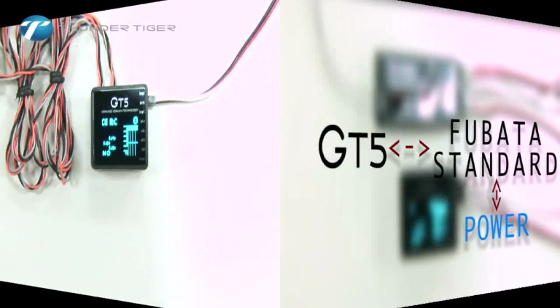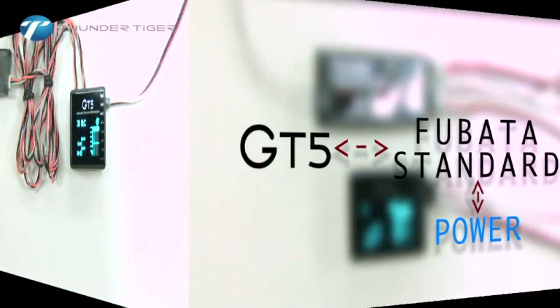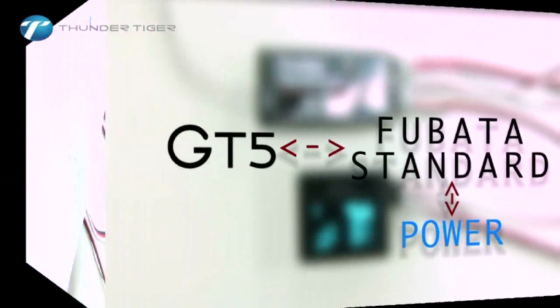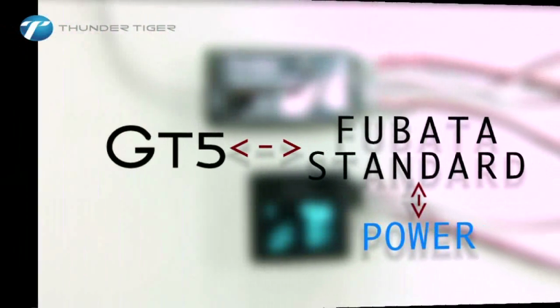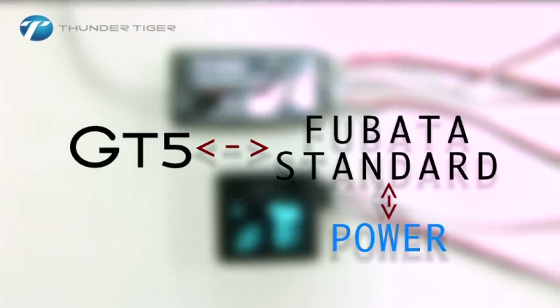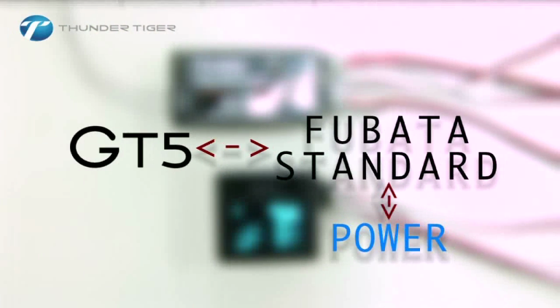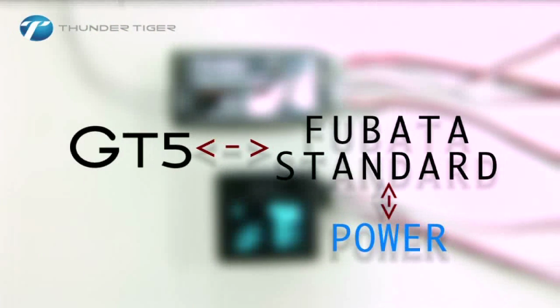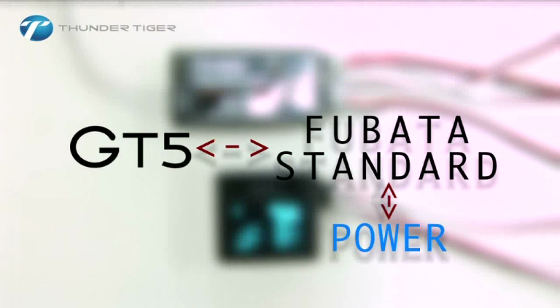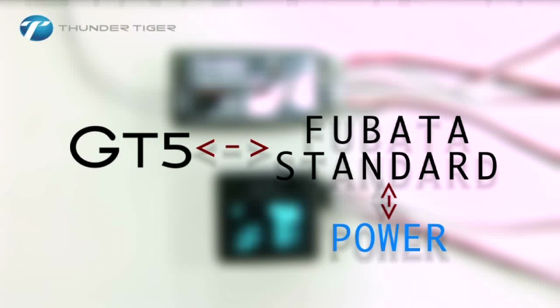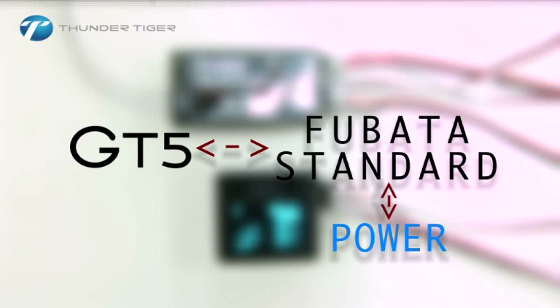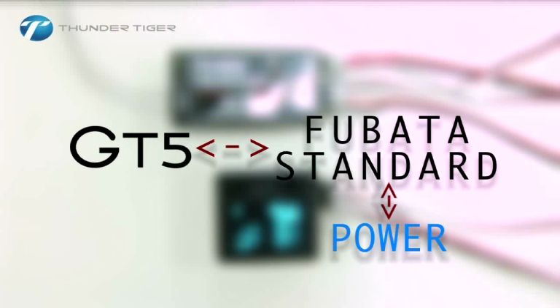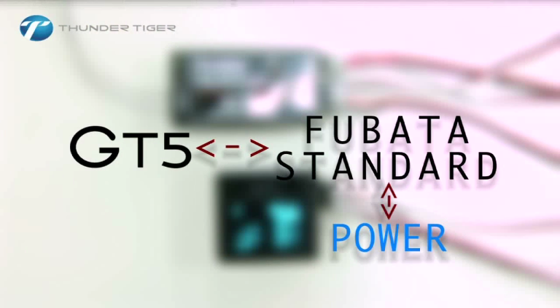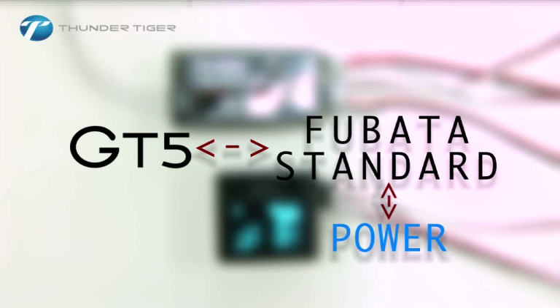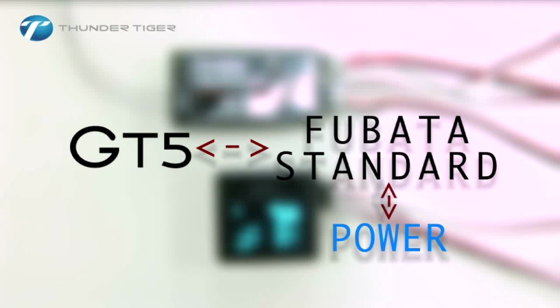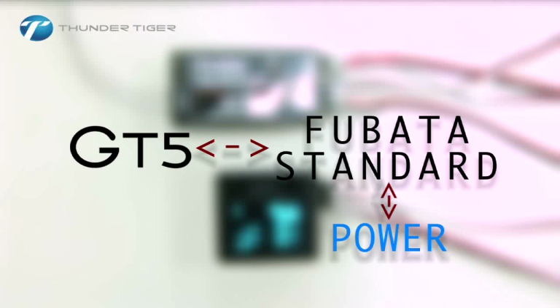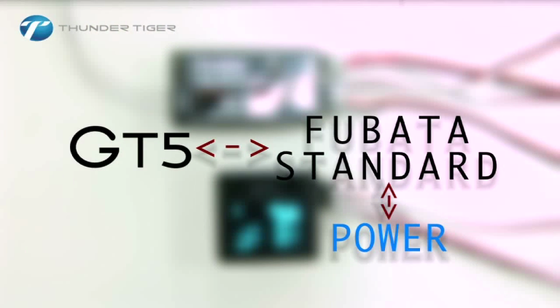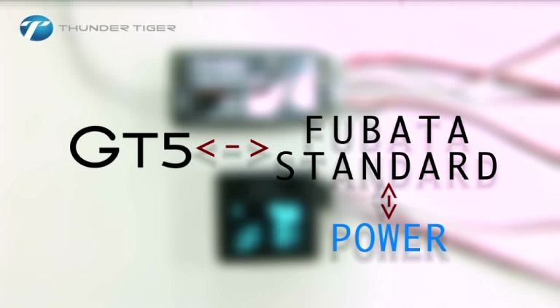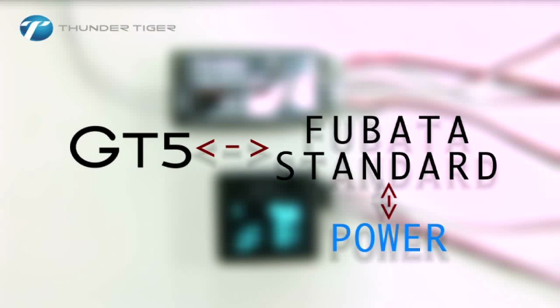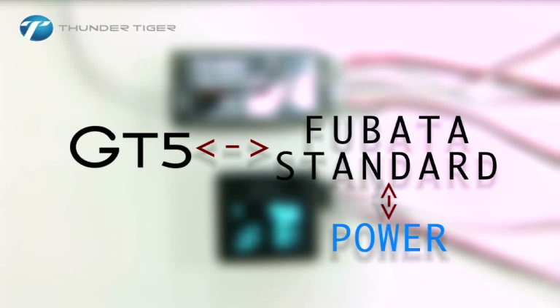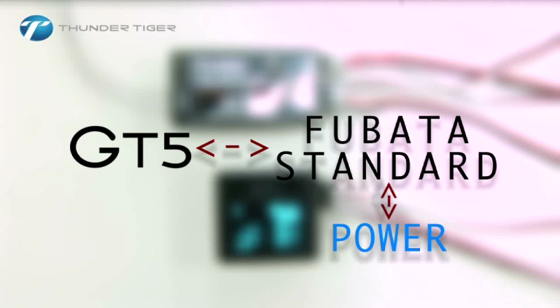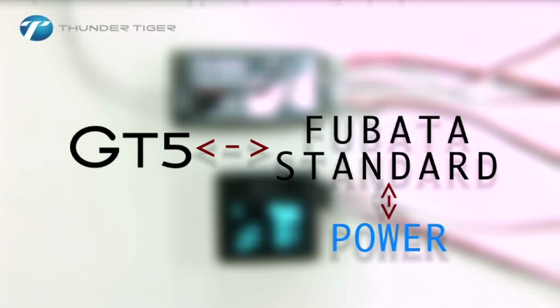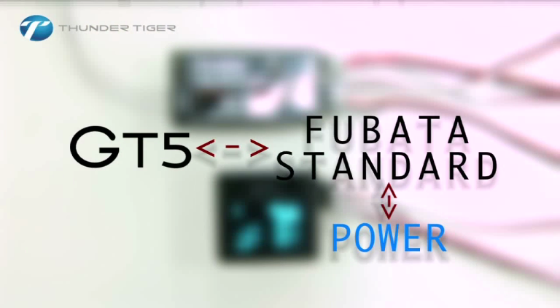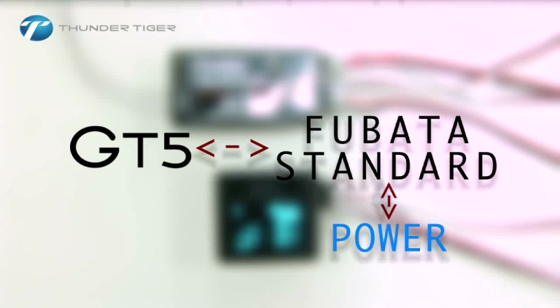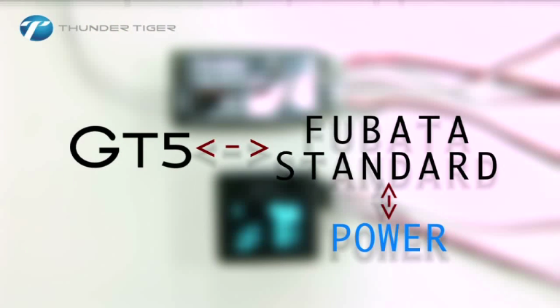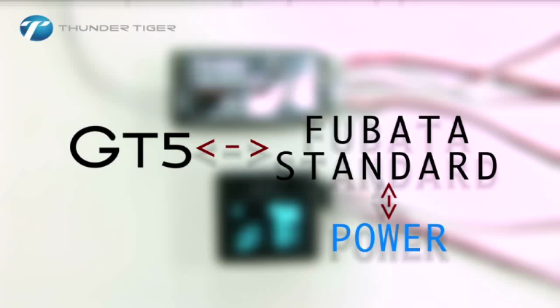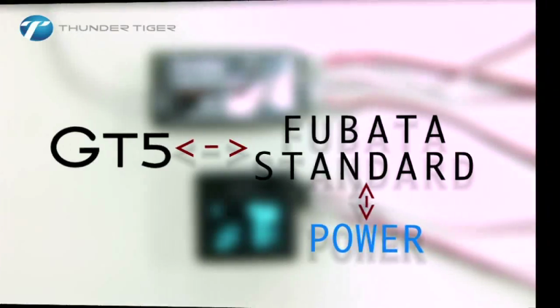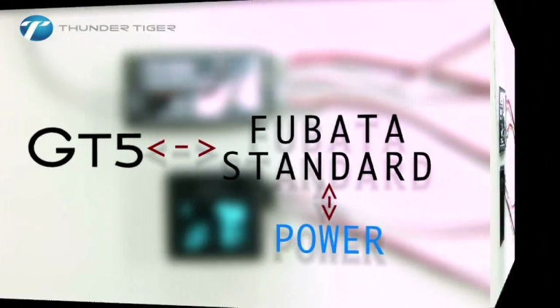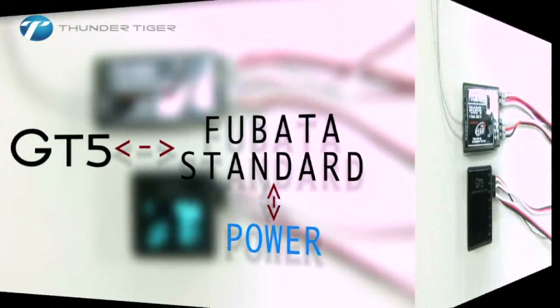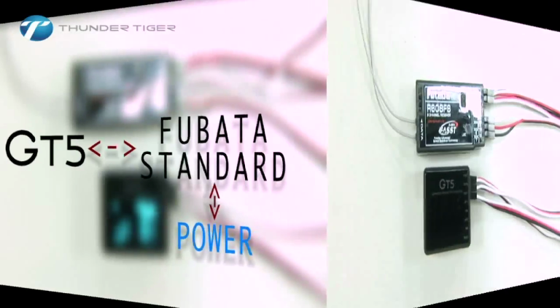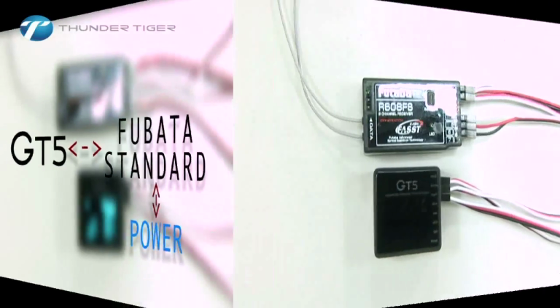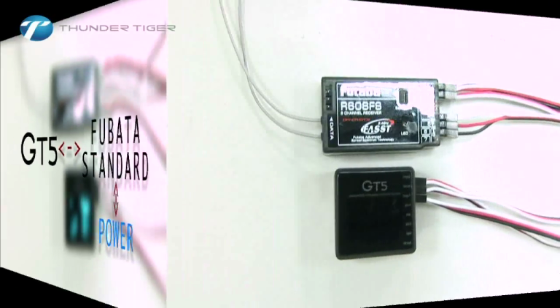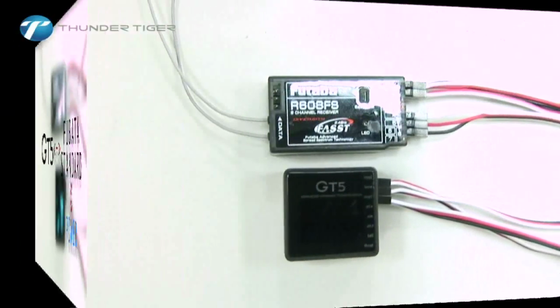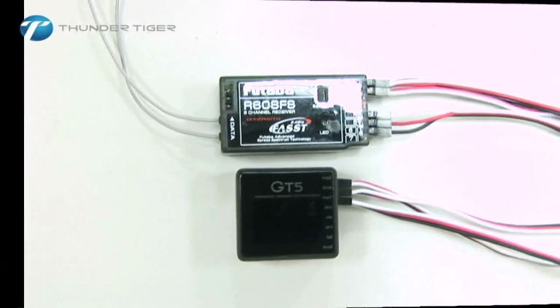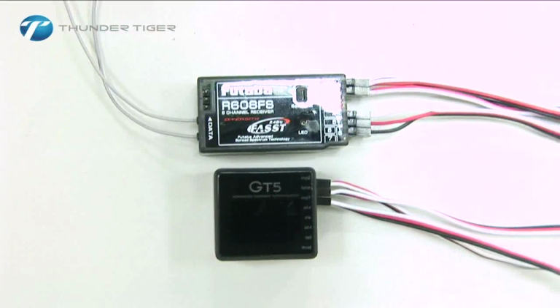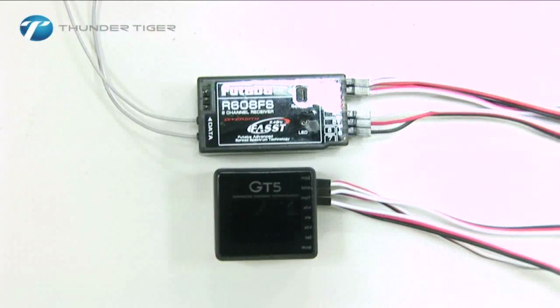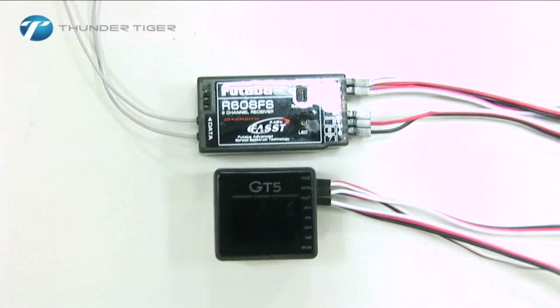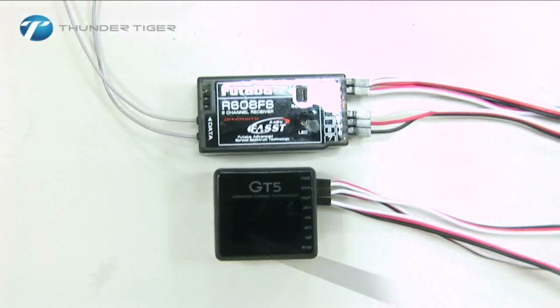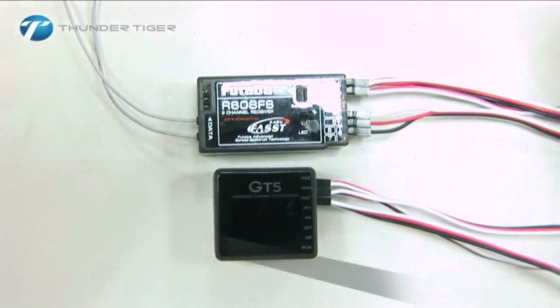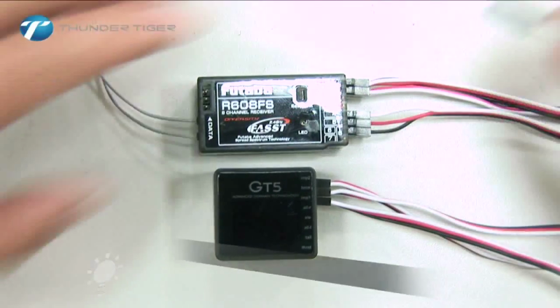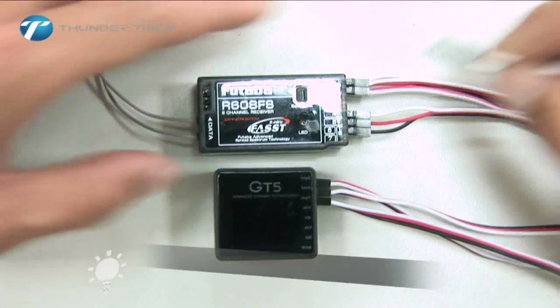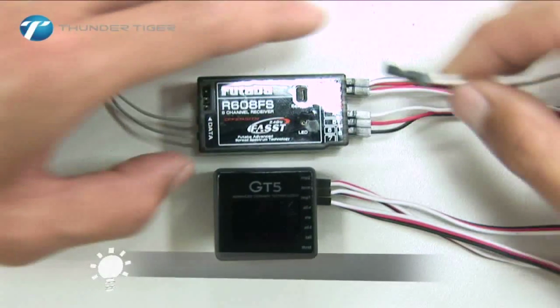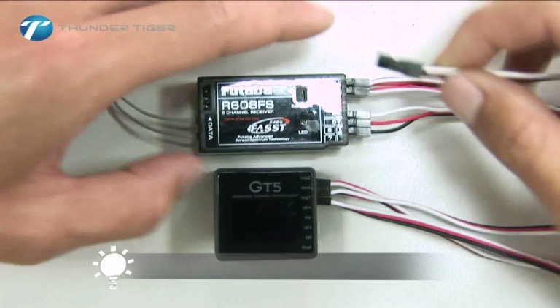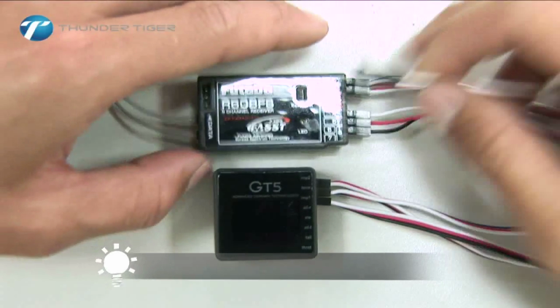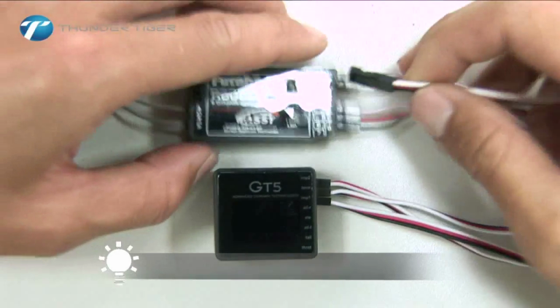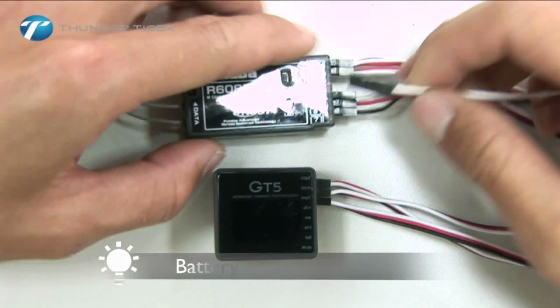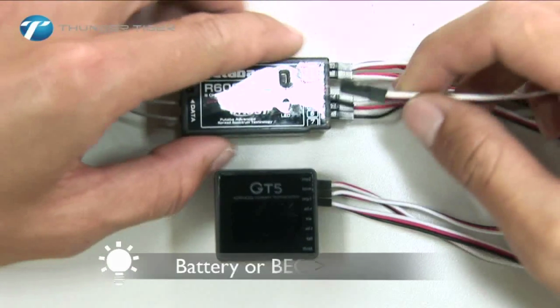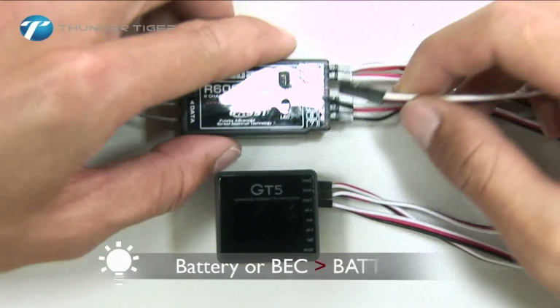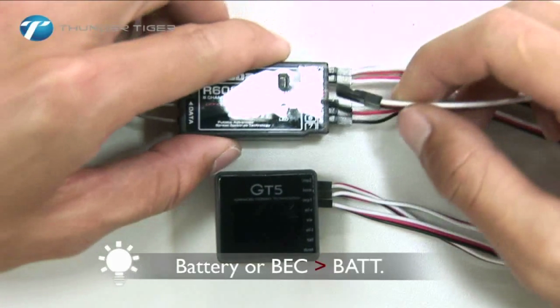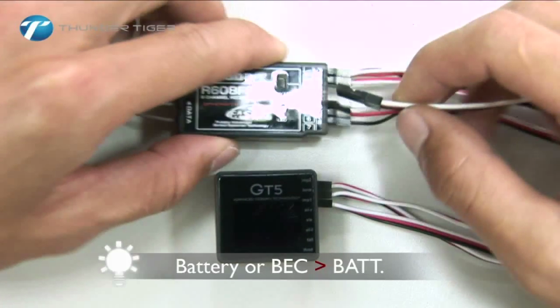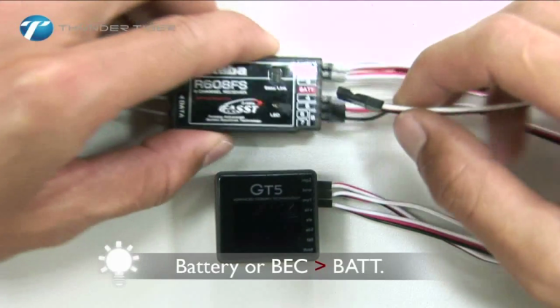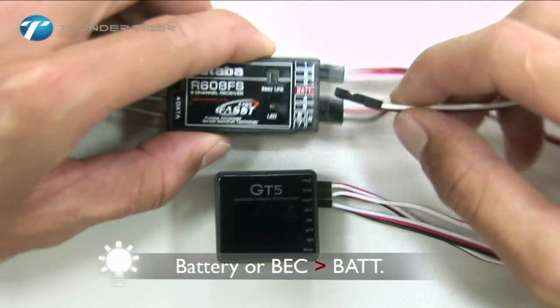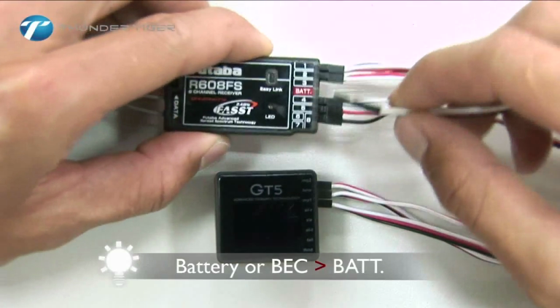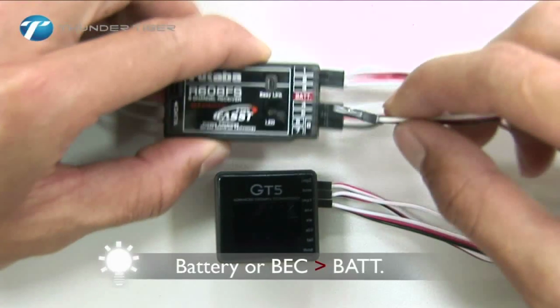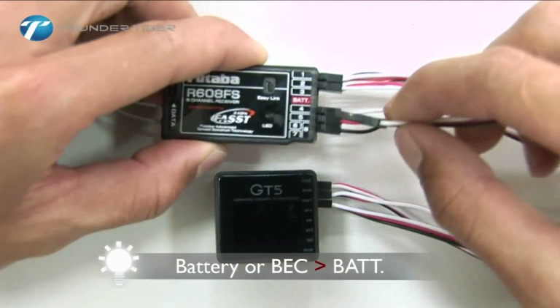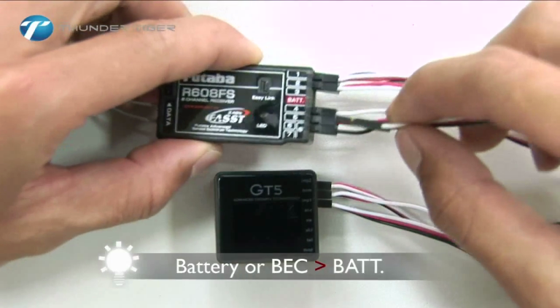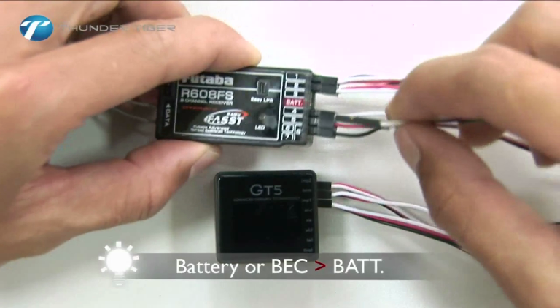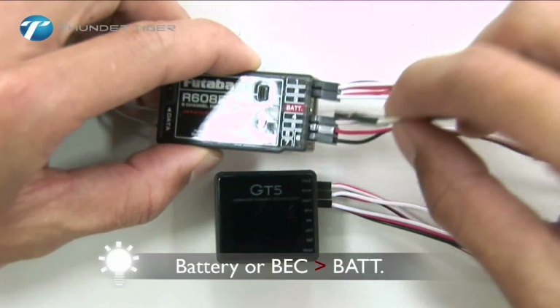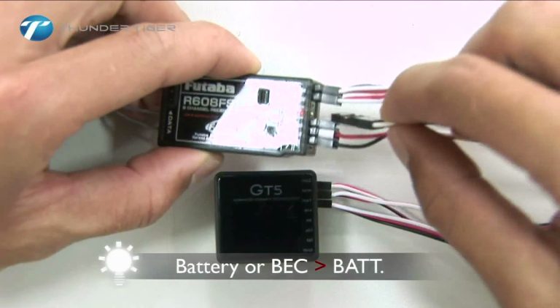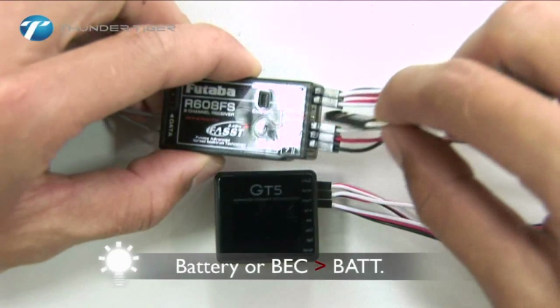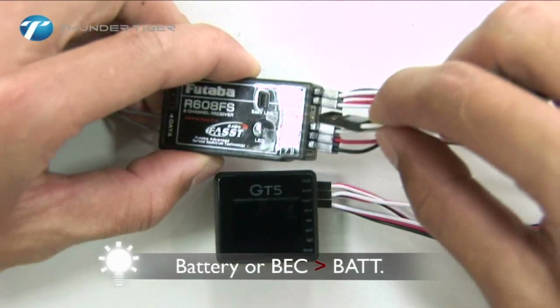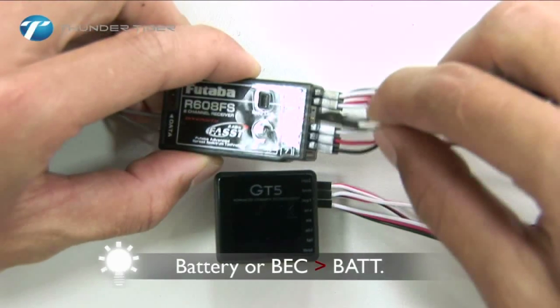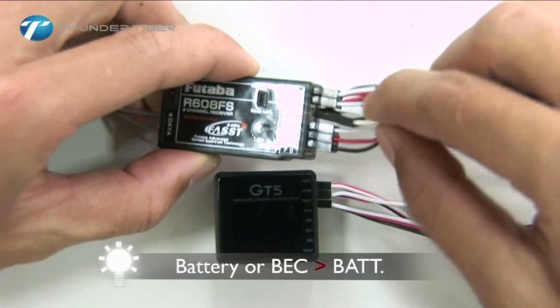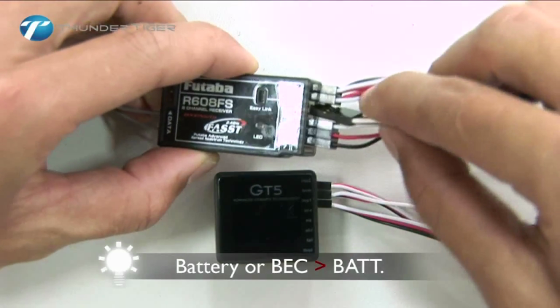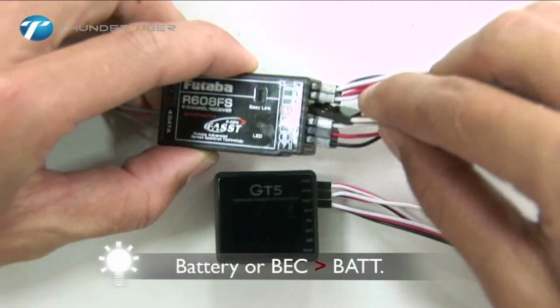If you are using a standard receiver, plug the battery or BEC cables to the battery port of your receiver.